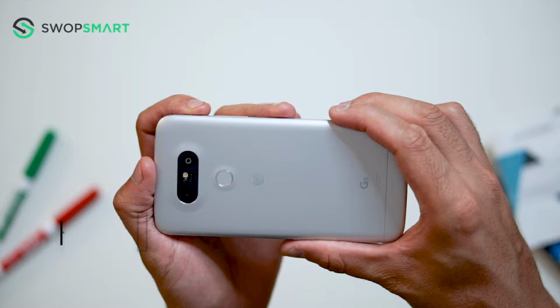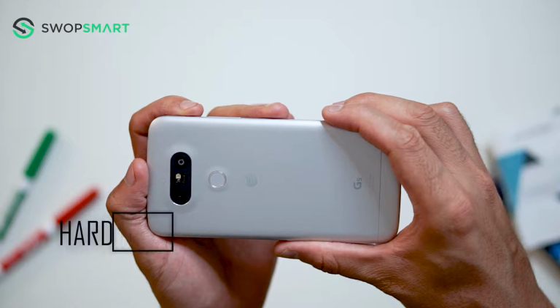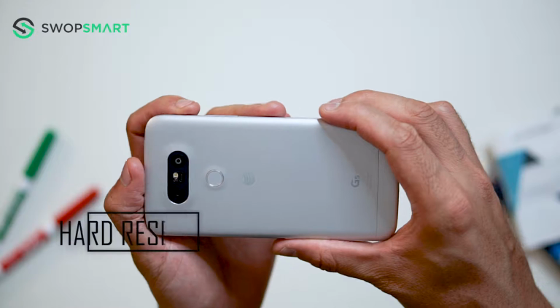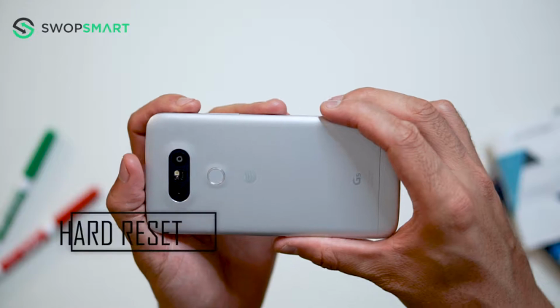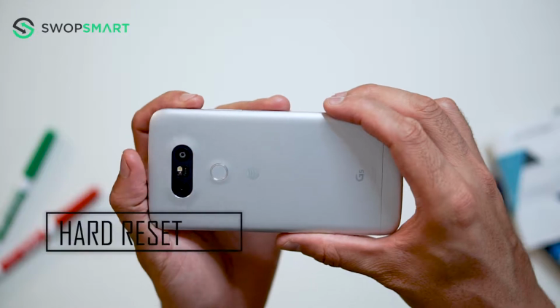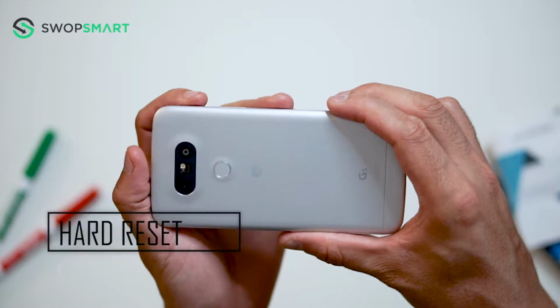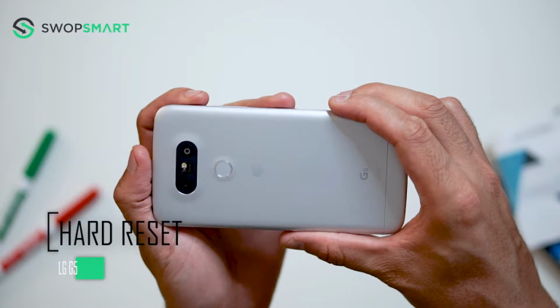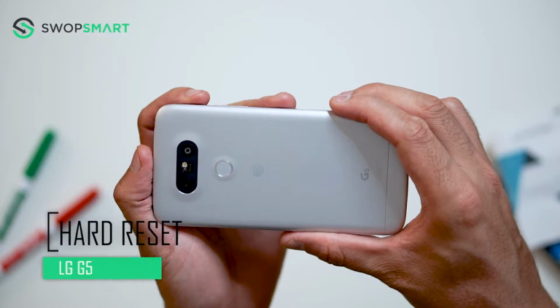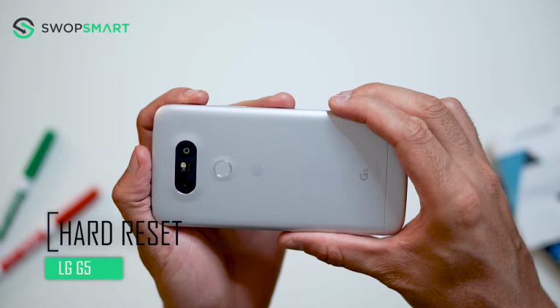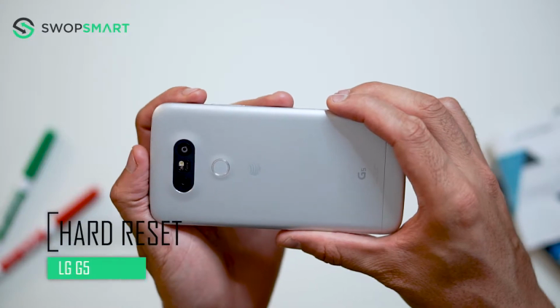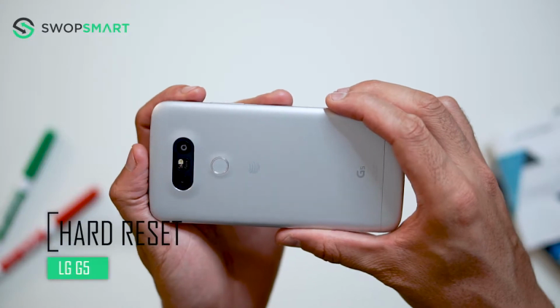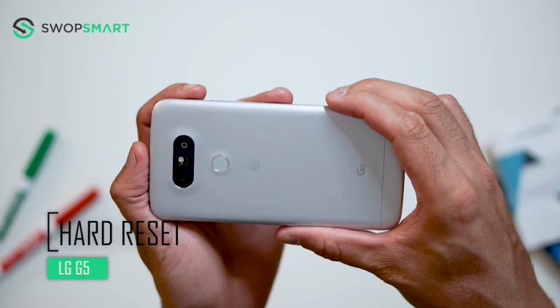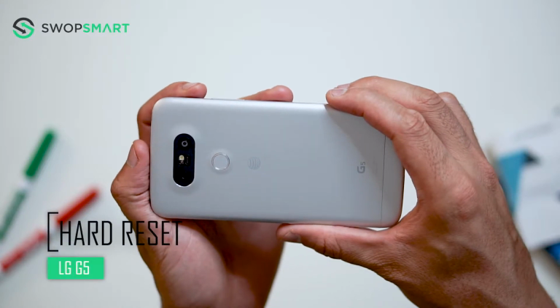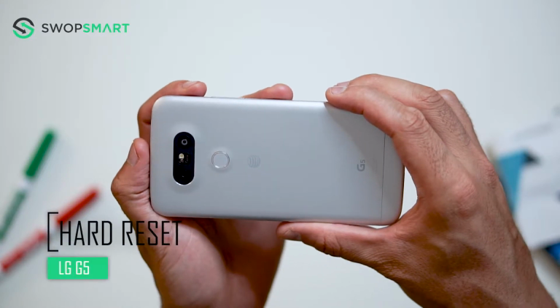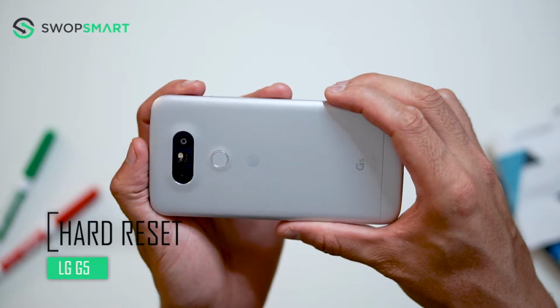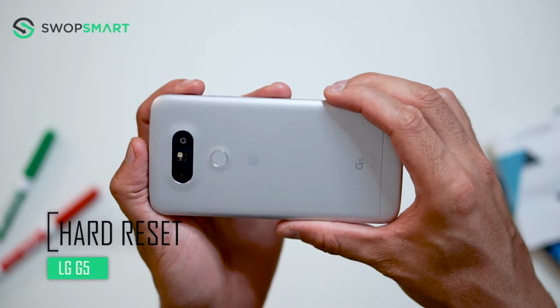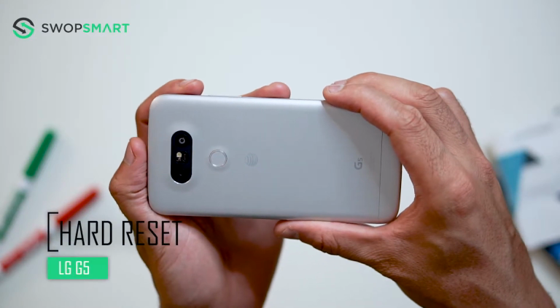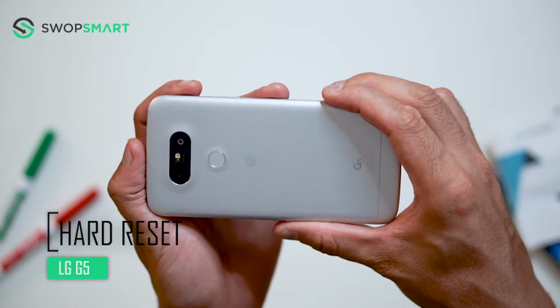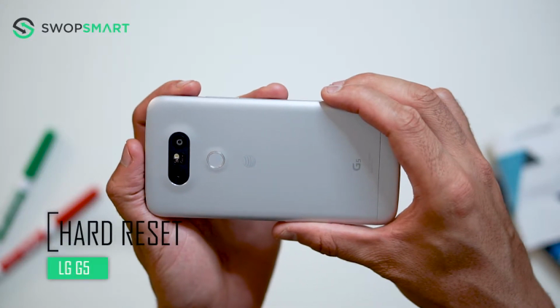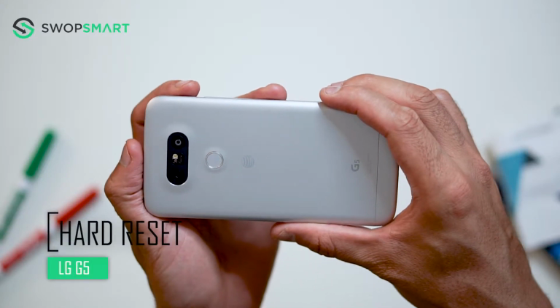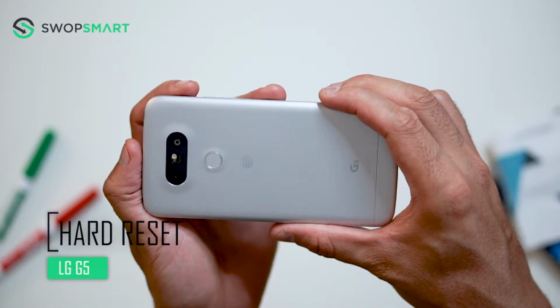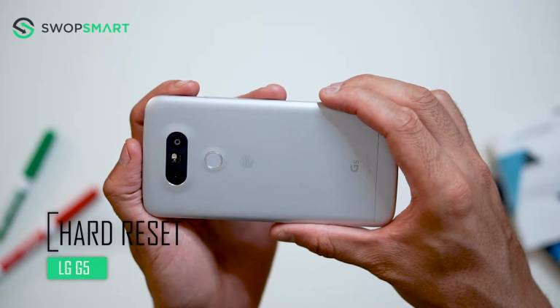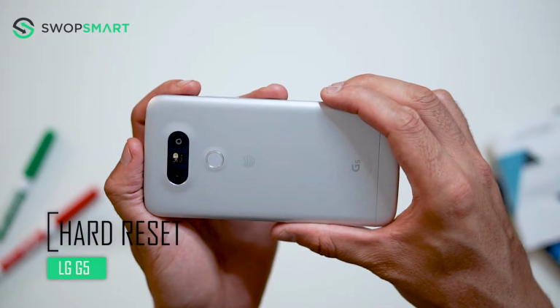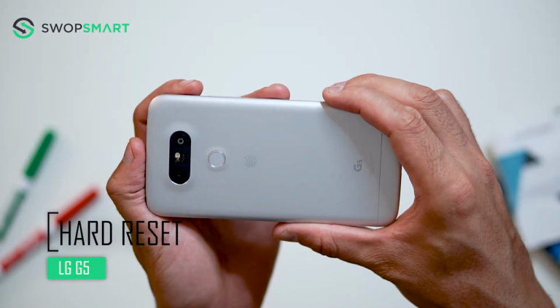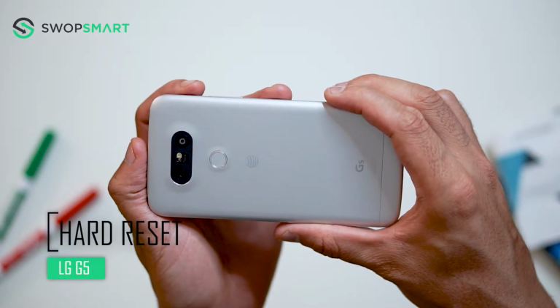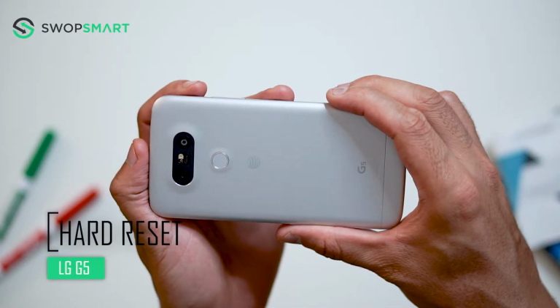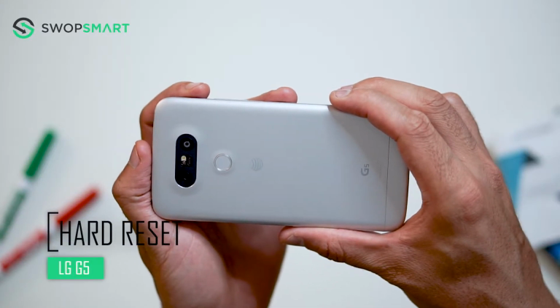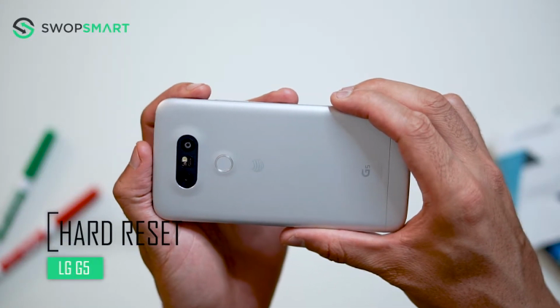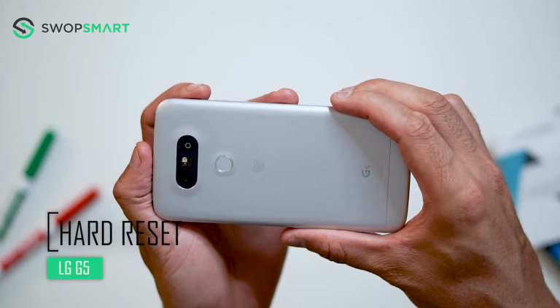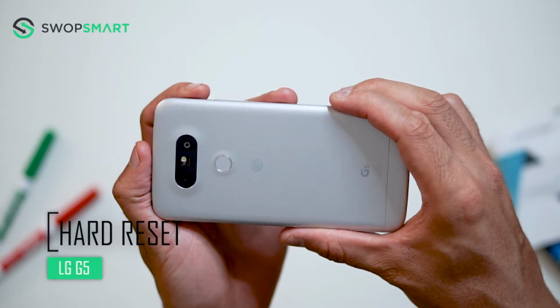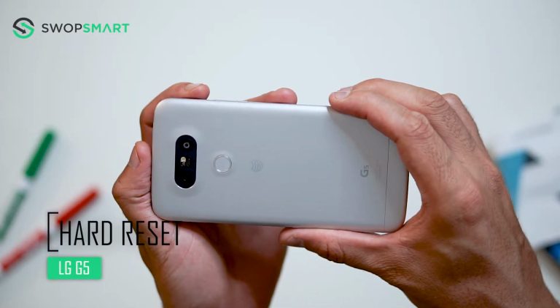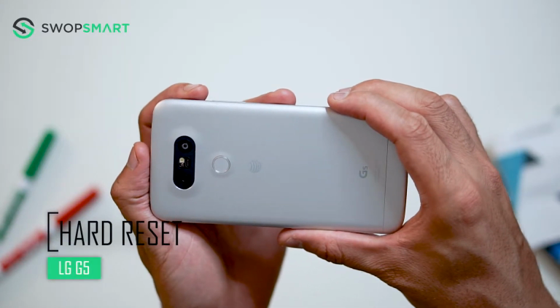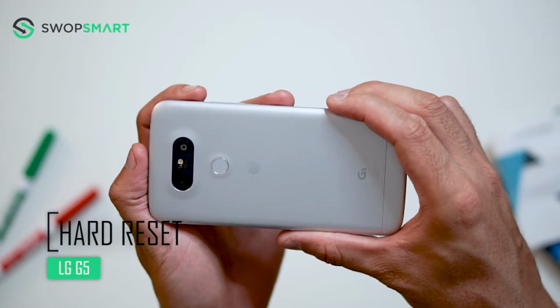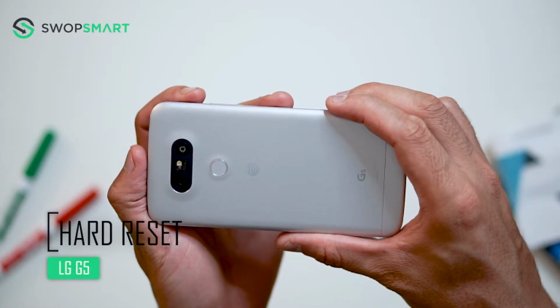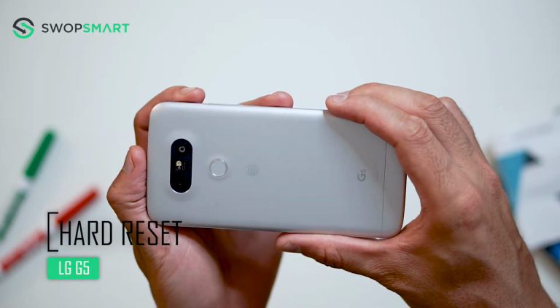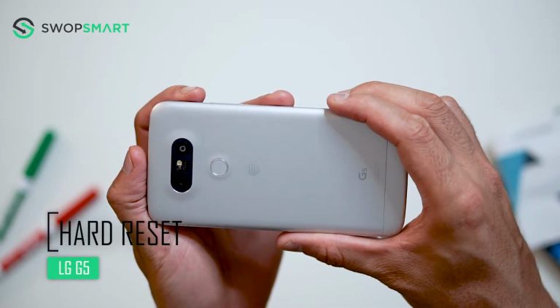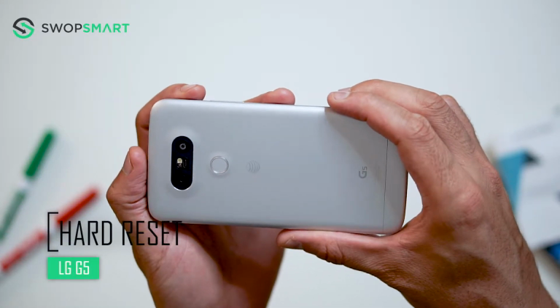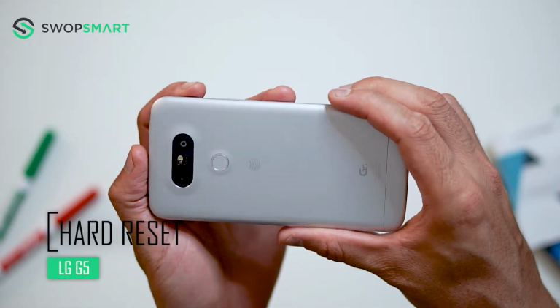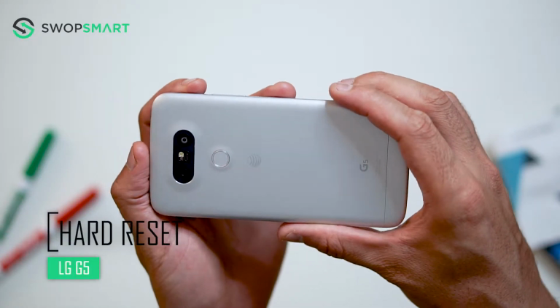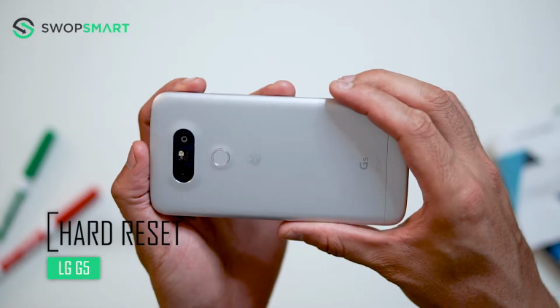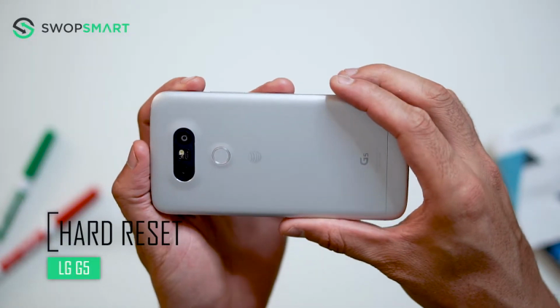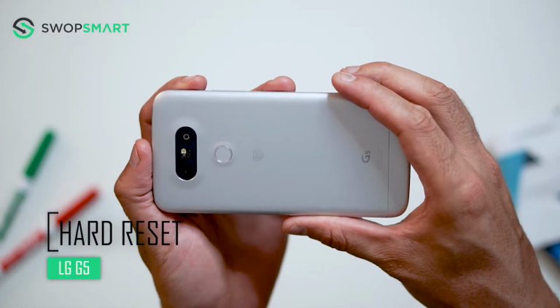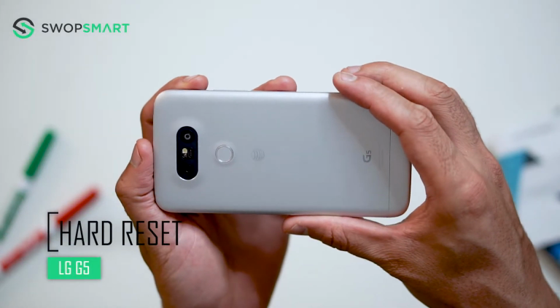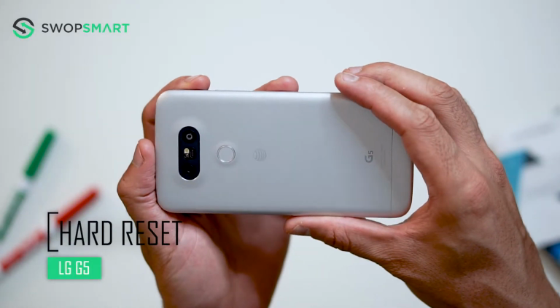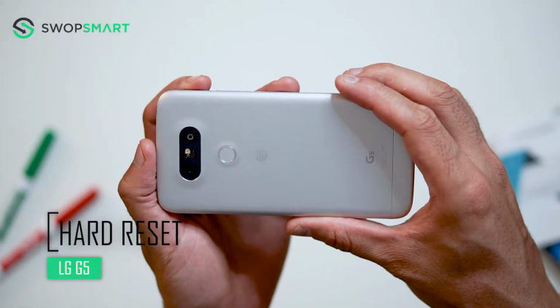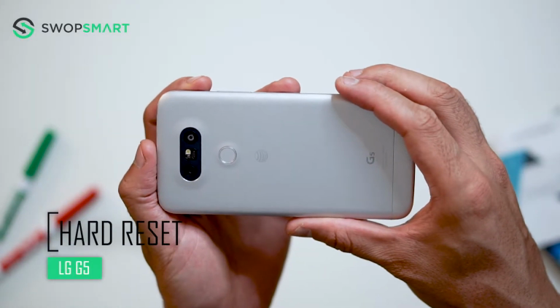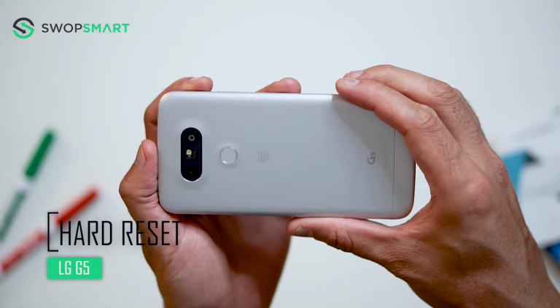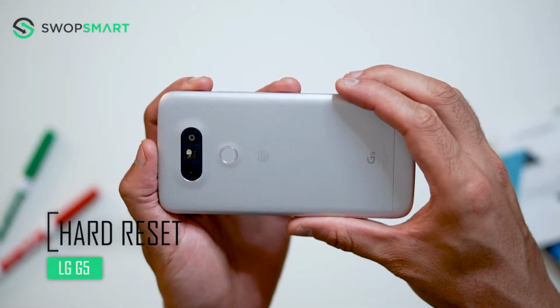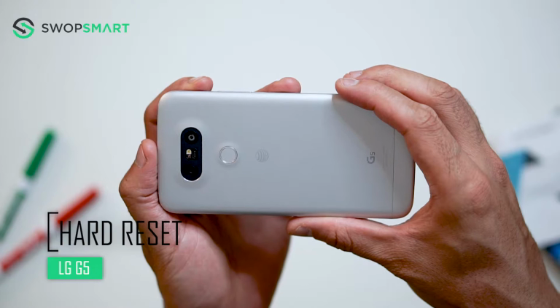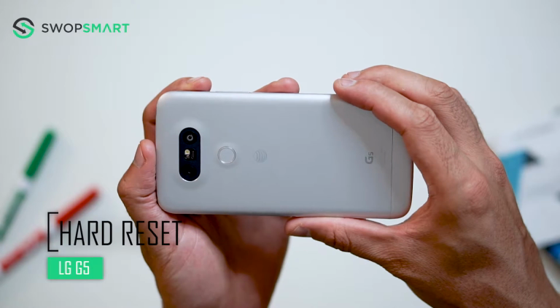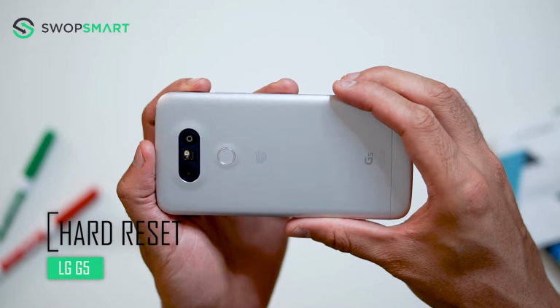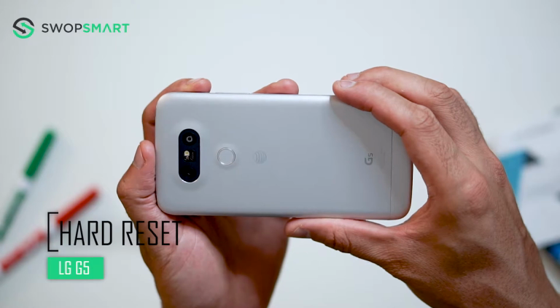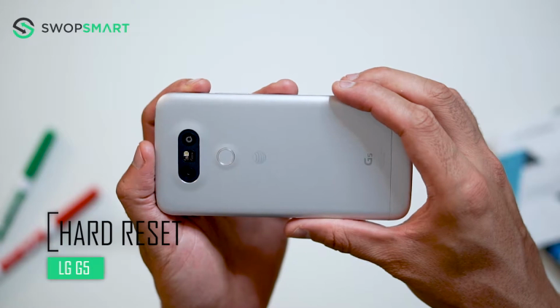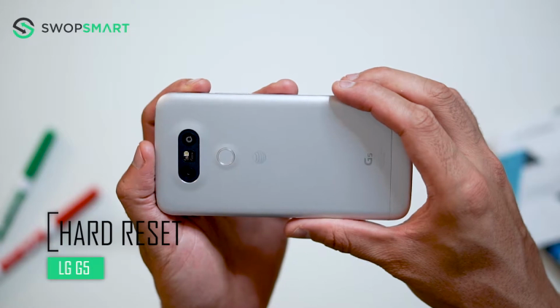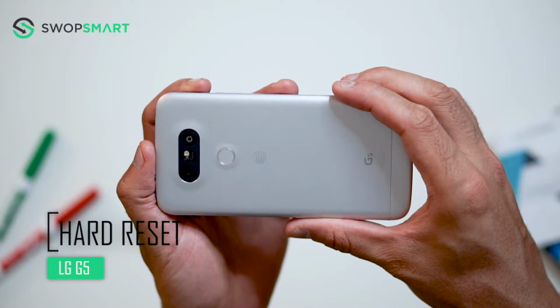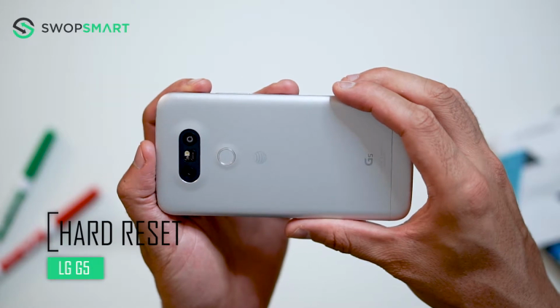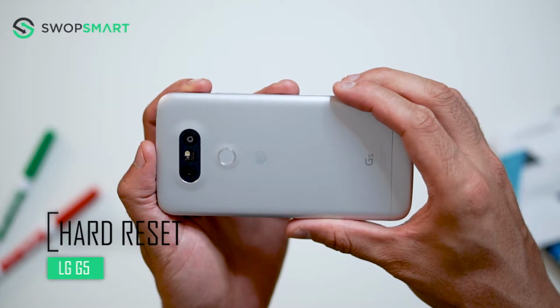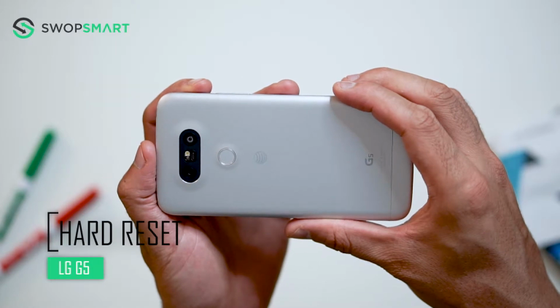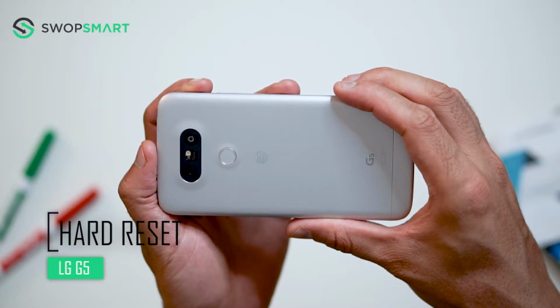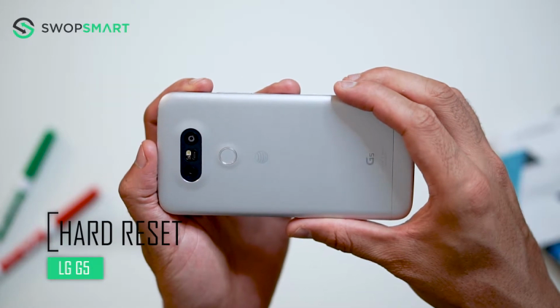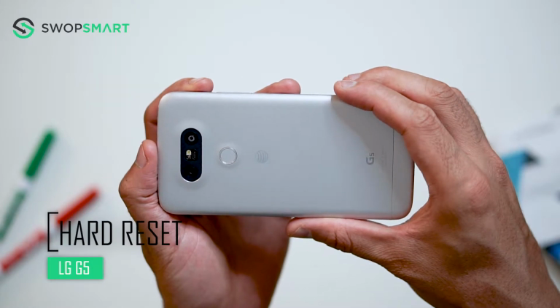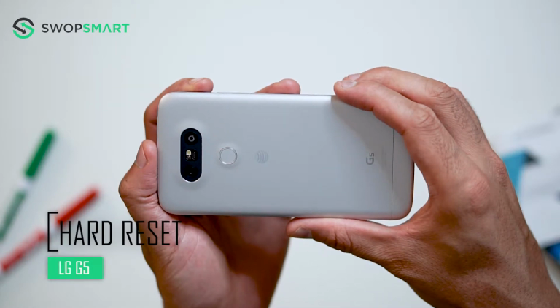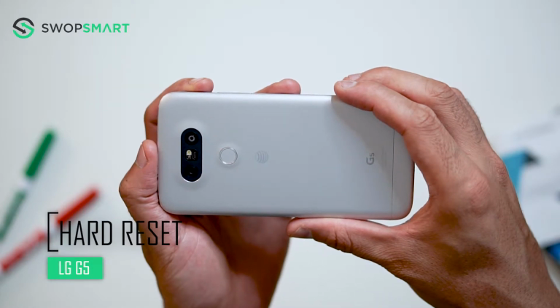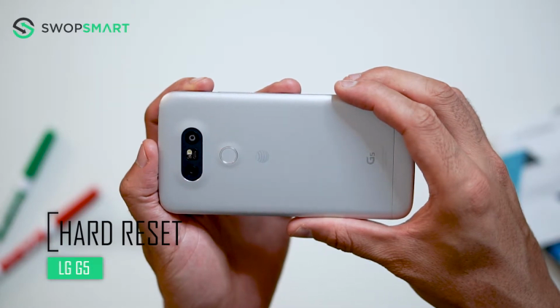Hello everyone, on today's episode of Get Smart with SwapSmart, we will be teaching you how to hard reset your LG G5.